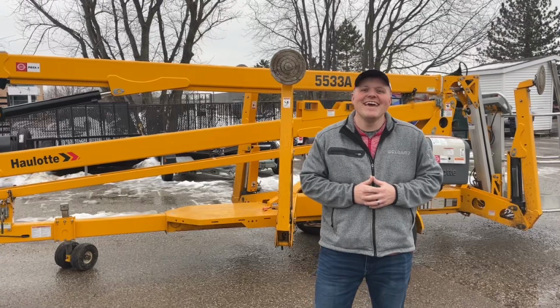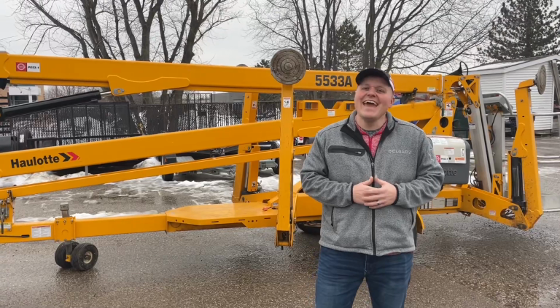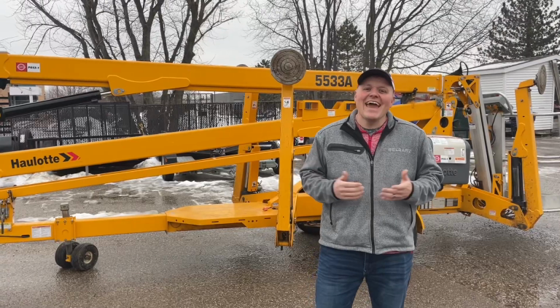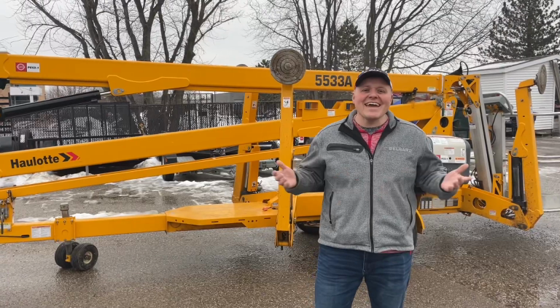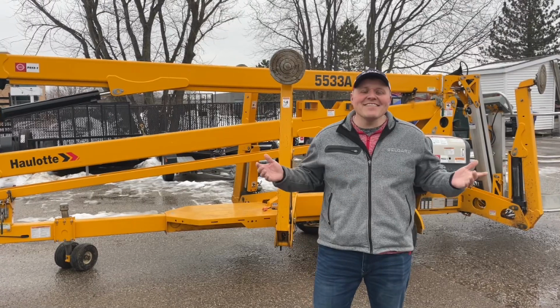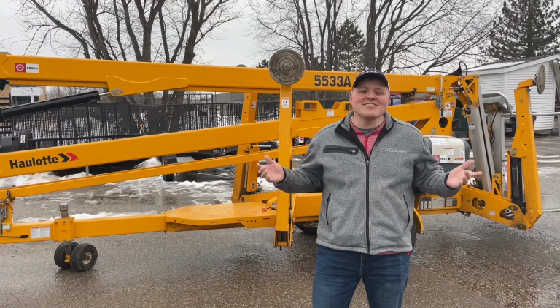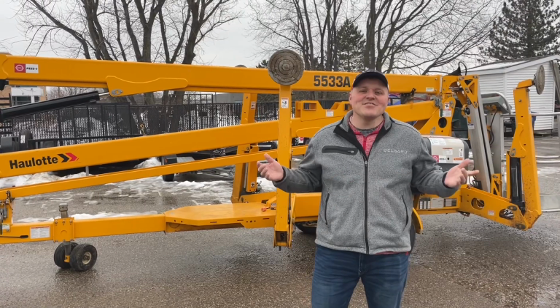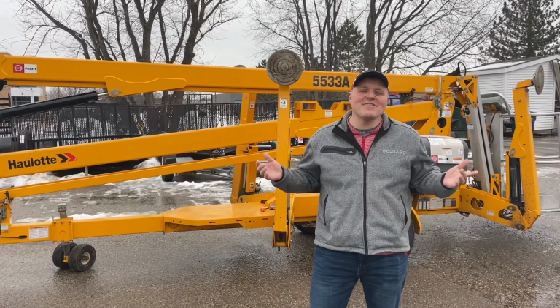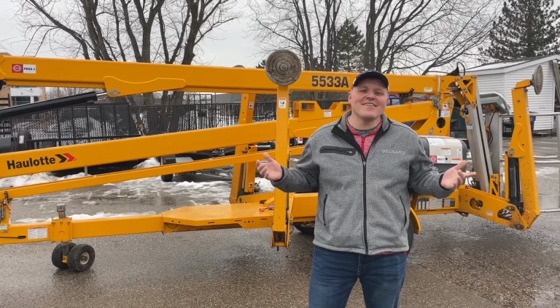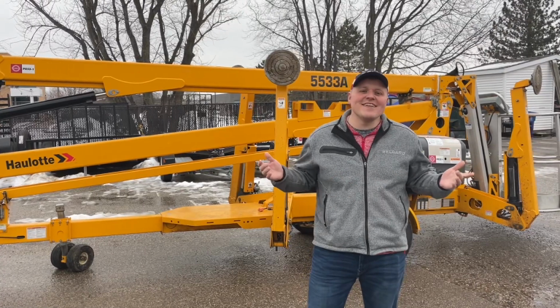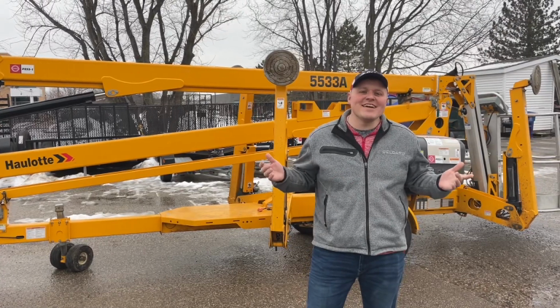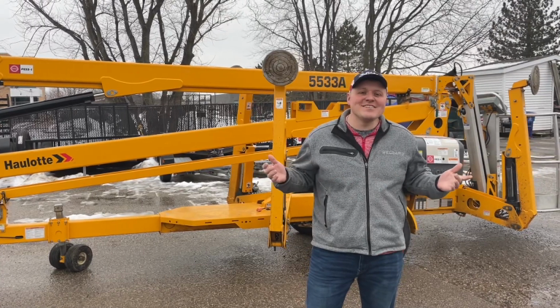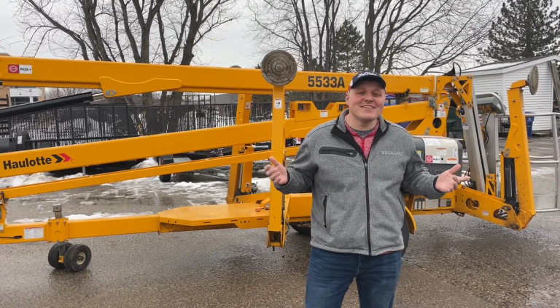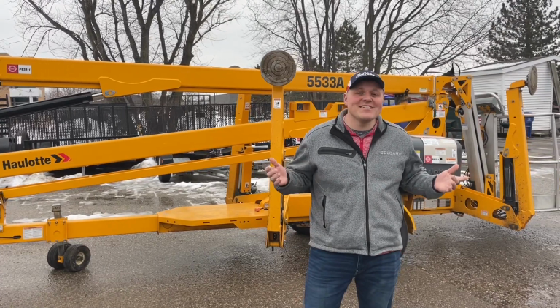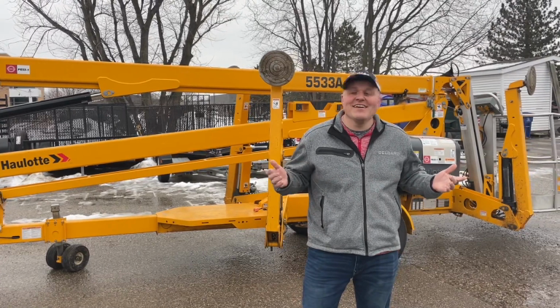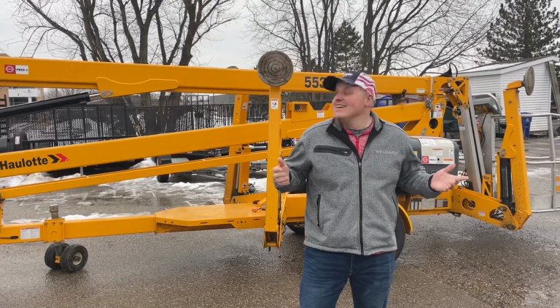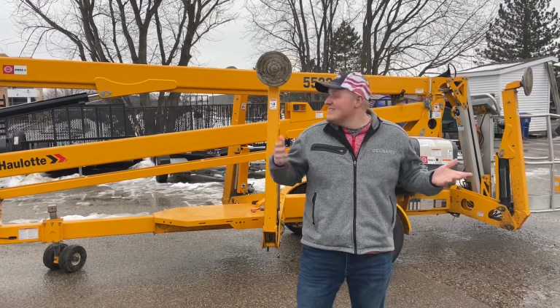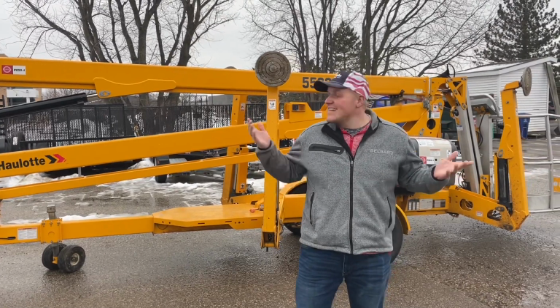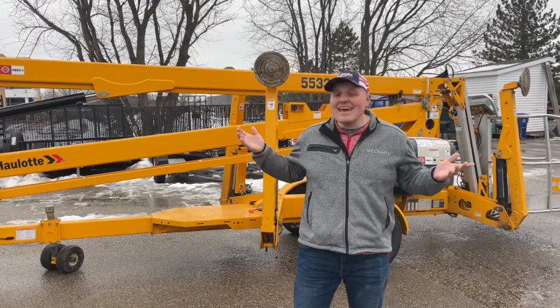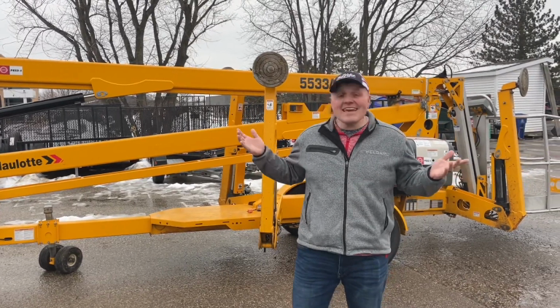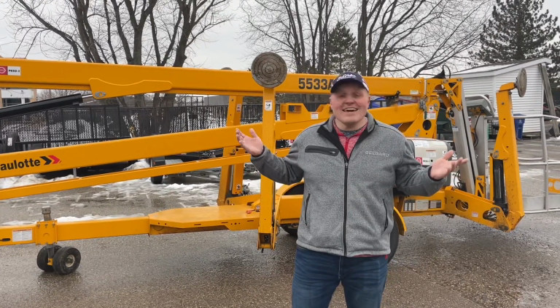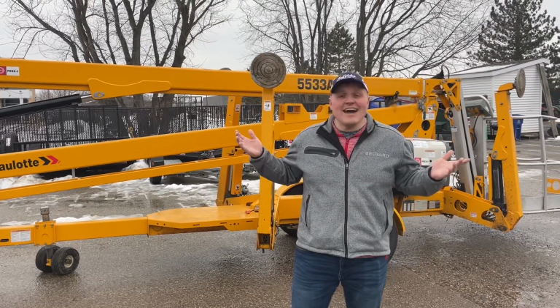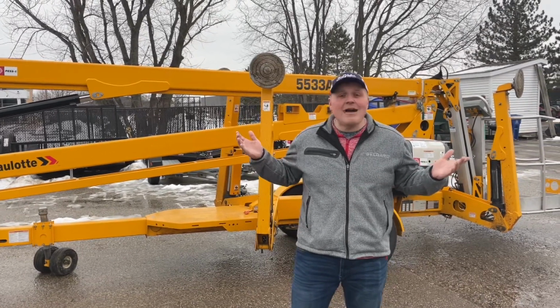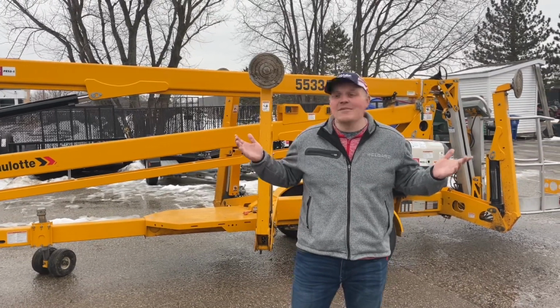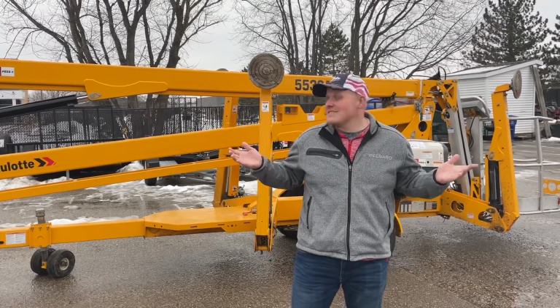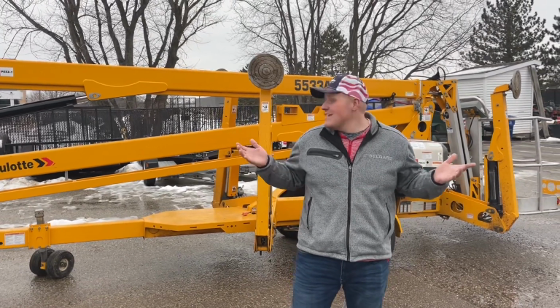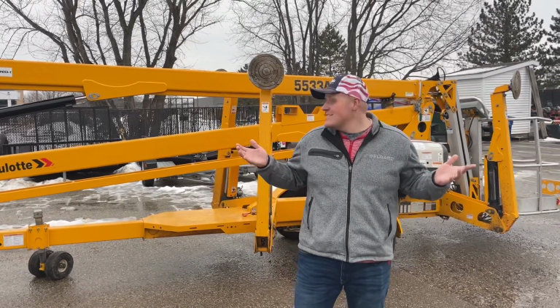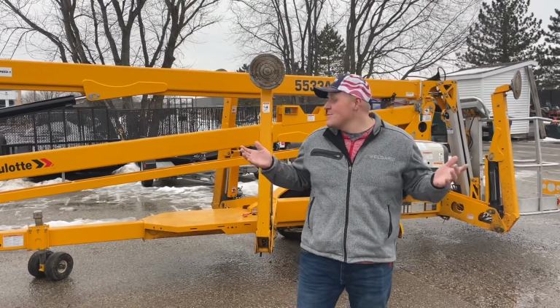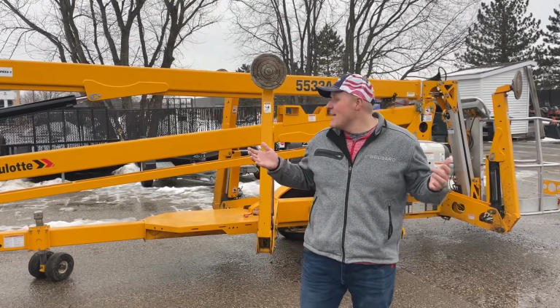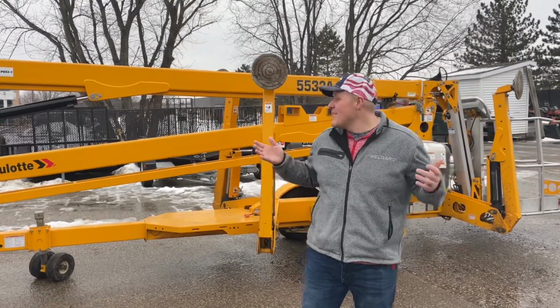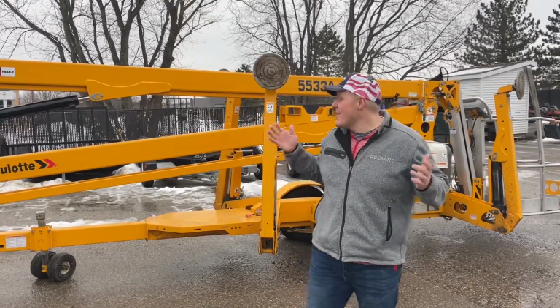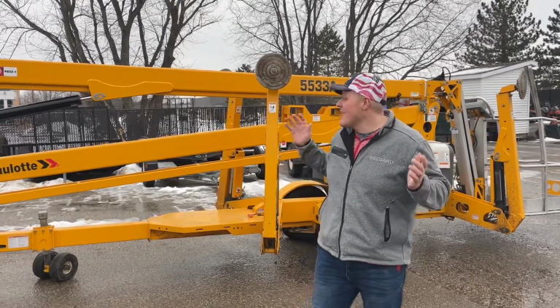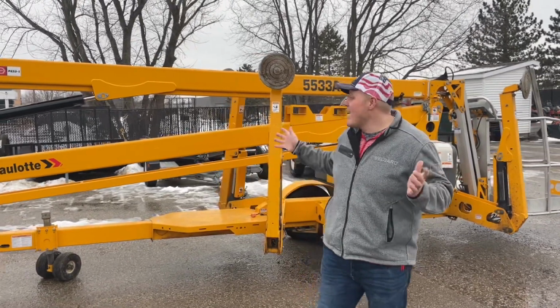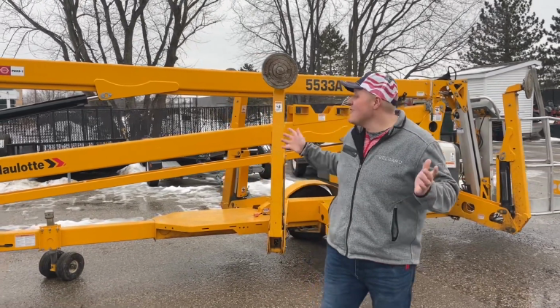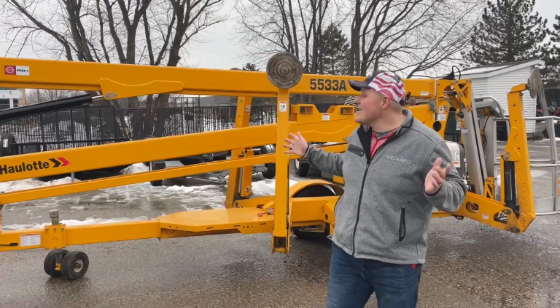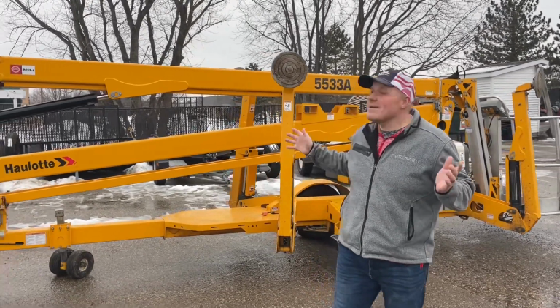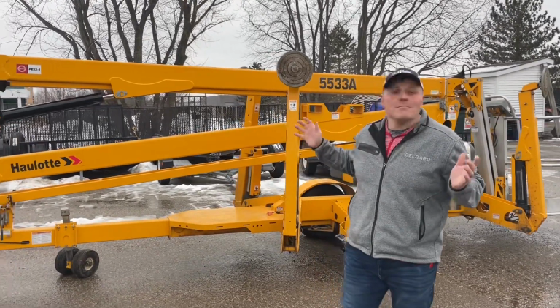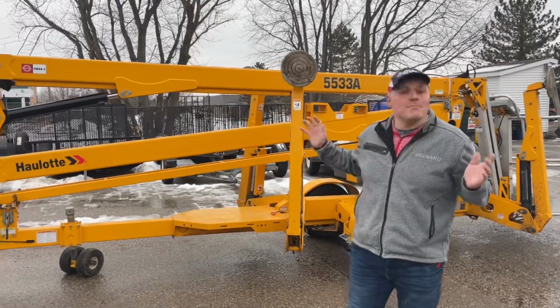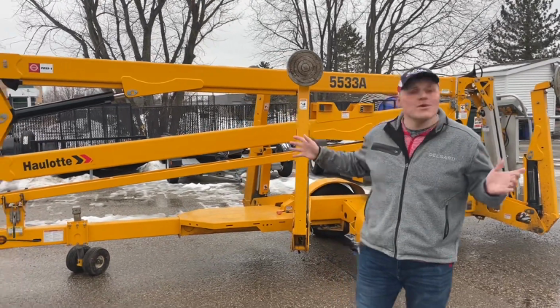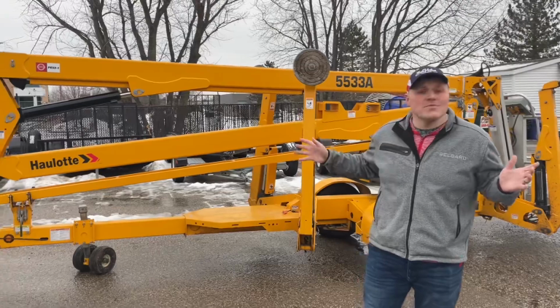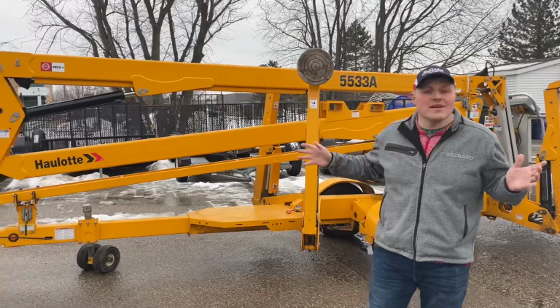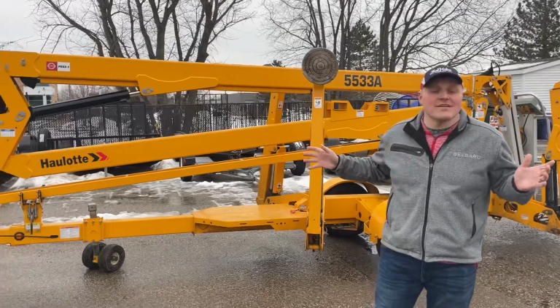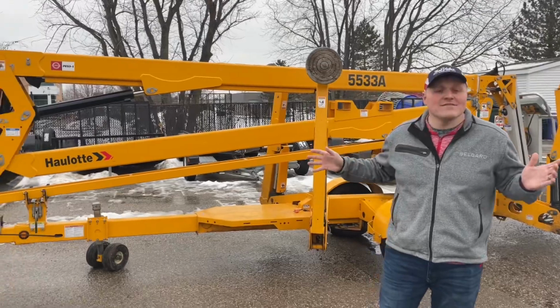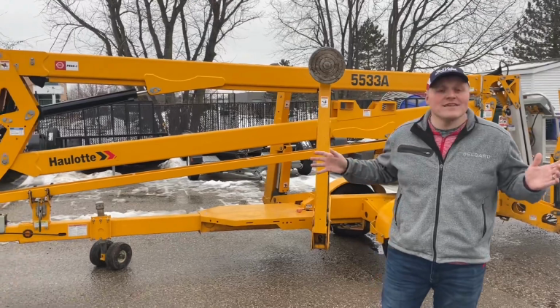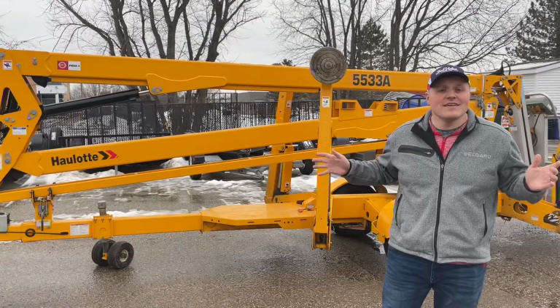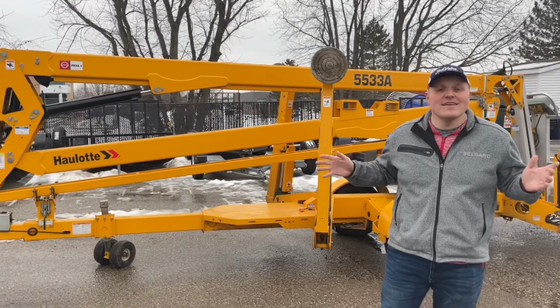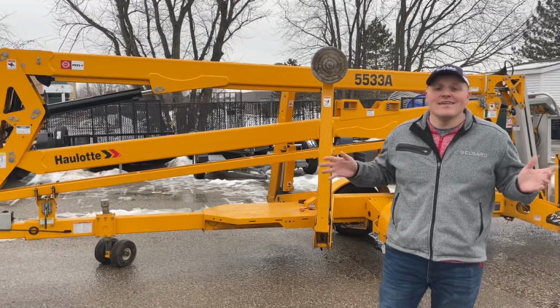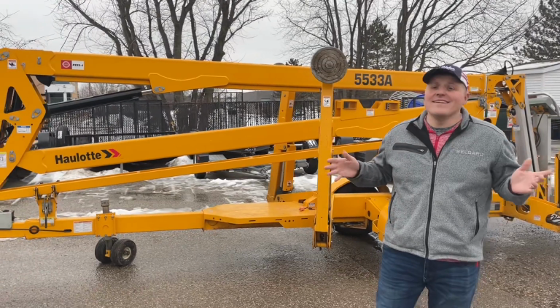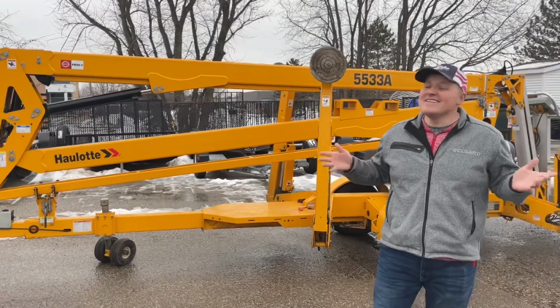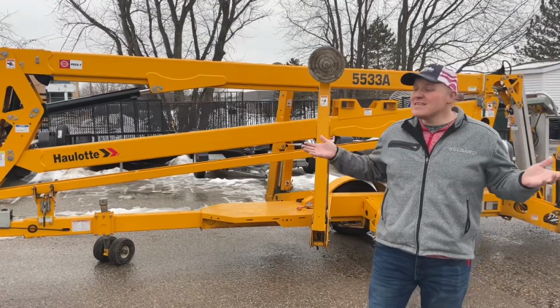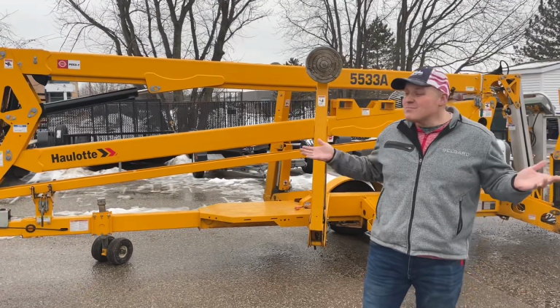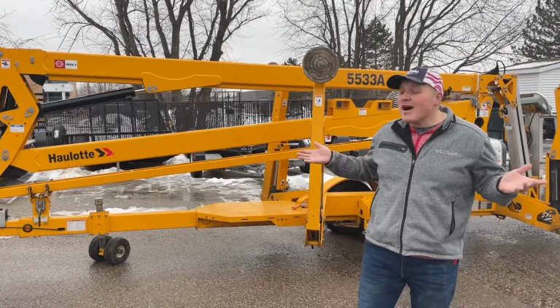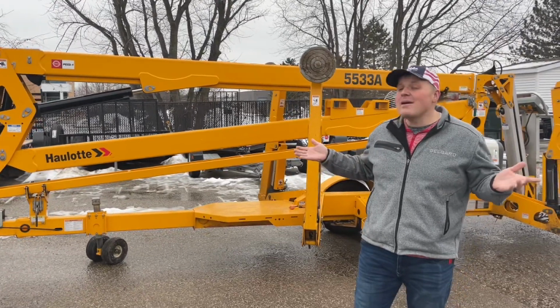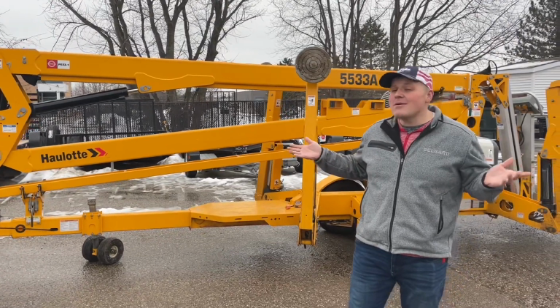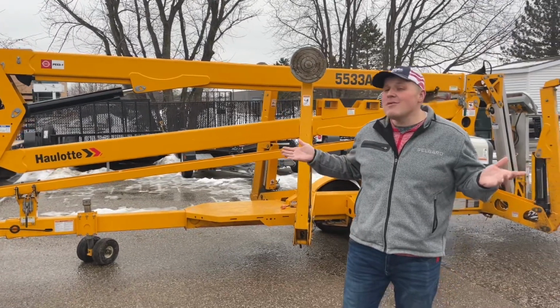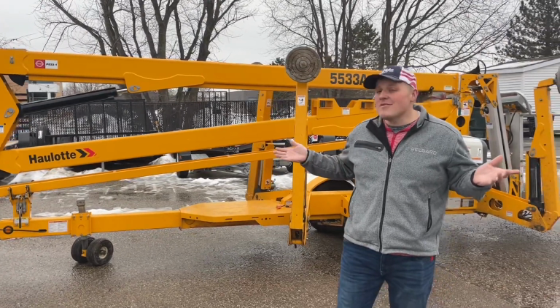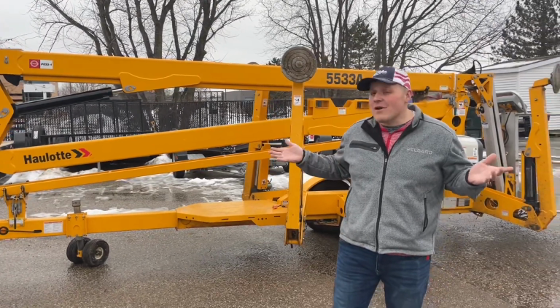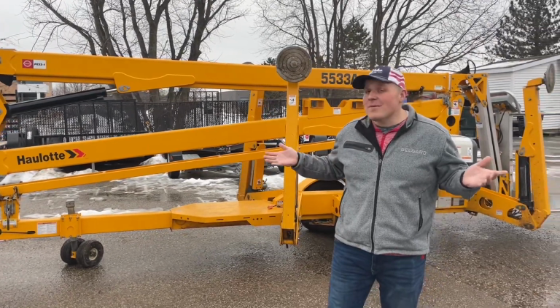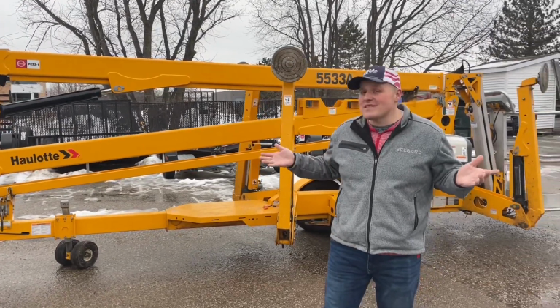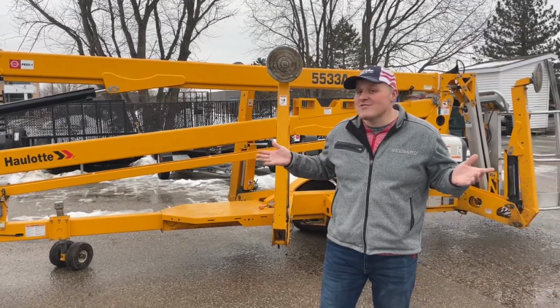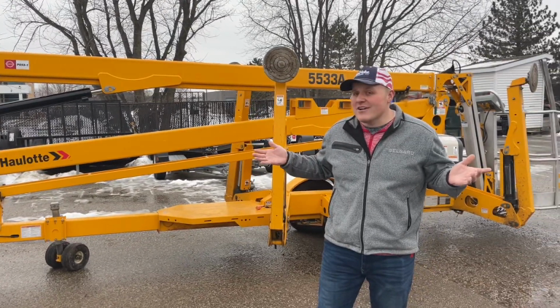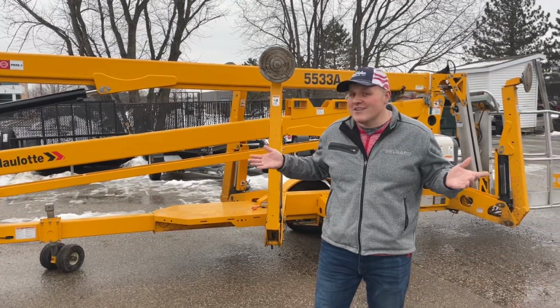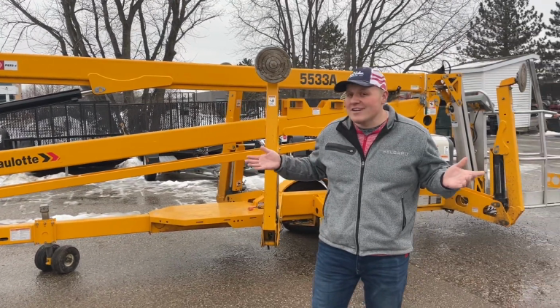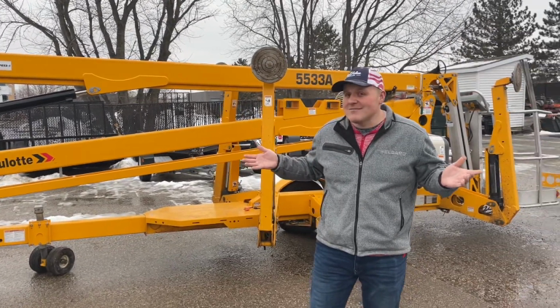Hey there True Value Nation! Today I want to talk to you about our Howlut Boom Lift. This is probably one of our best rental items.